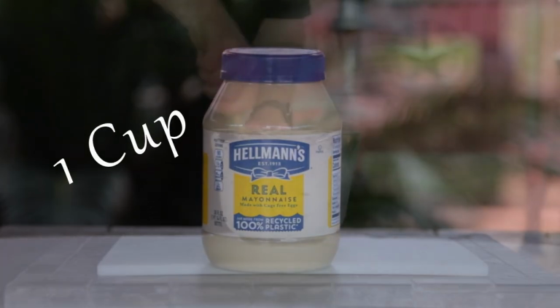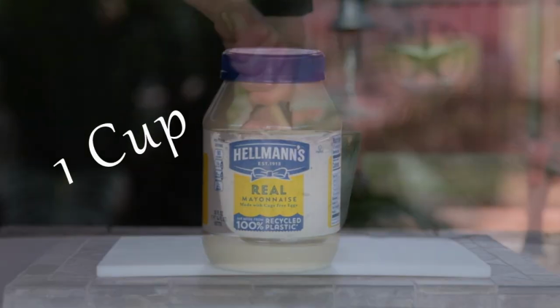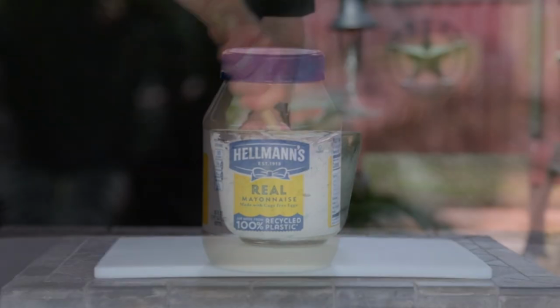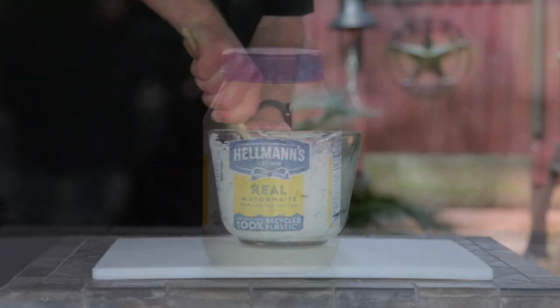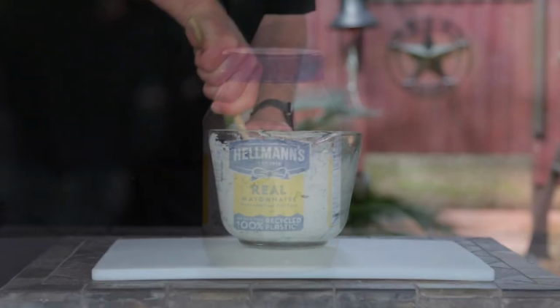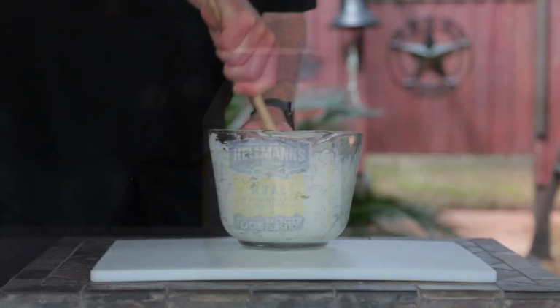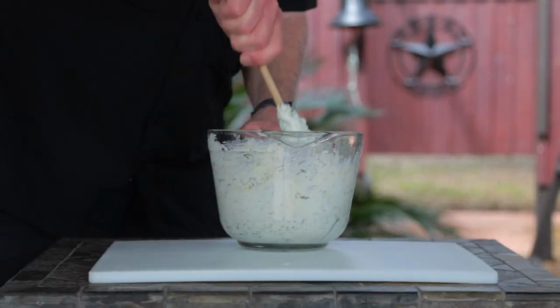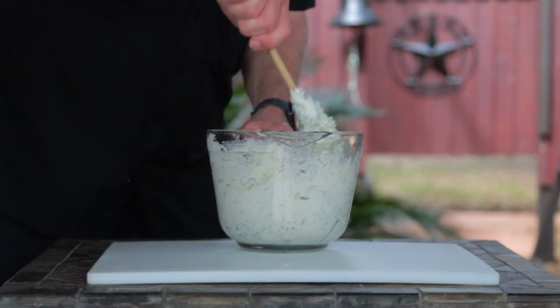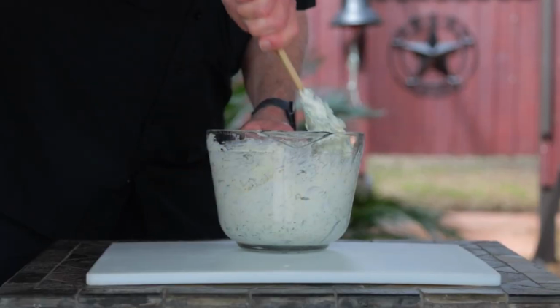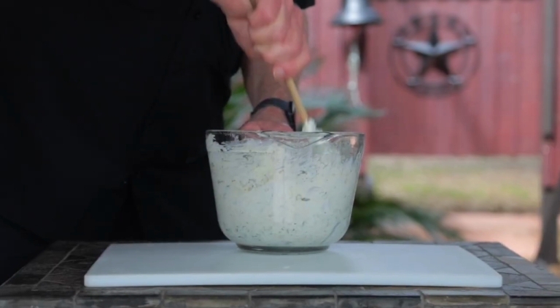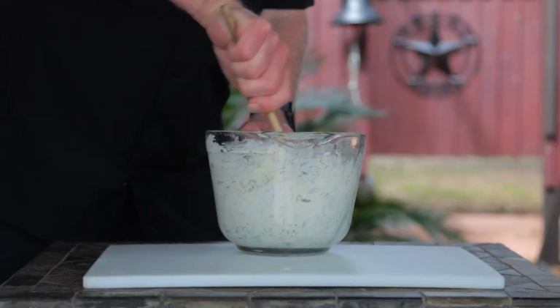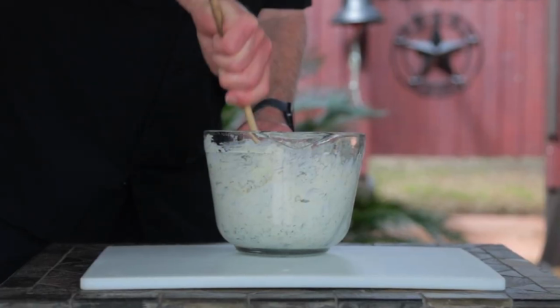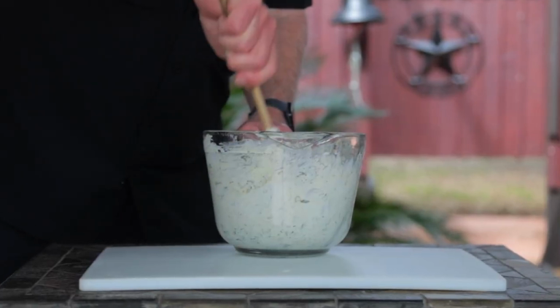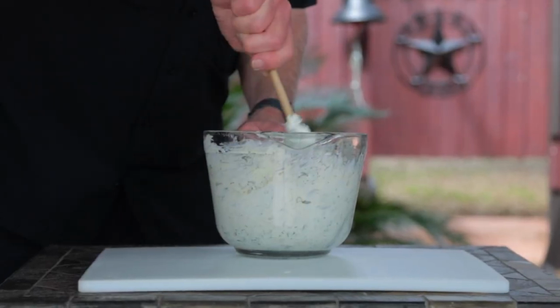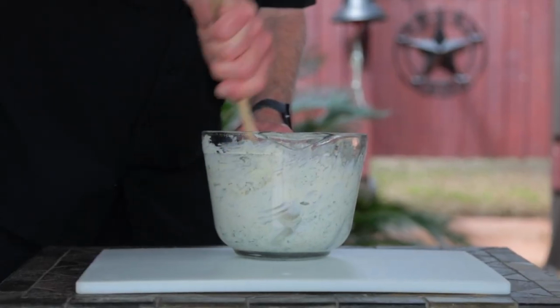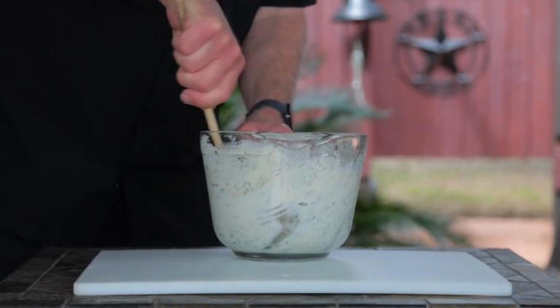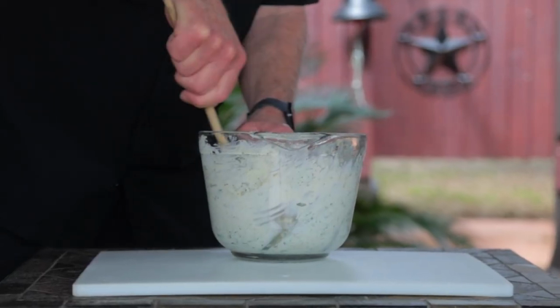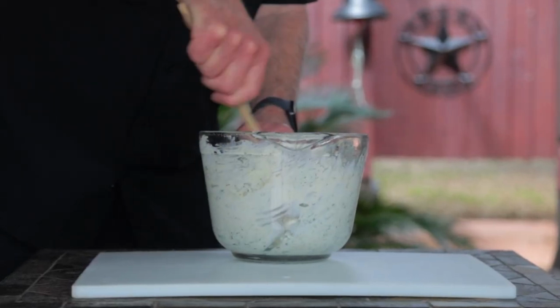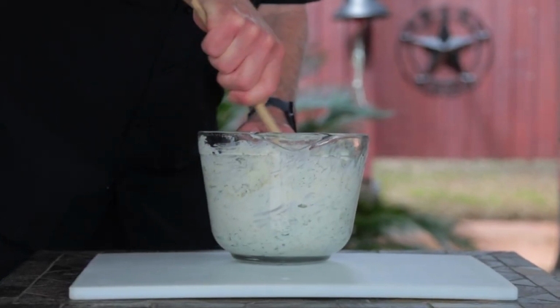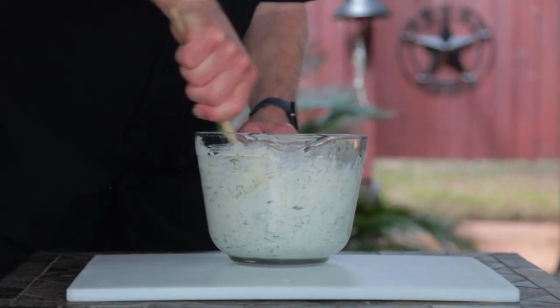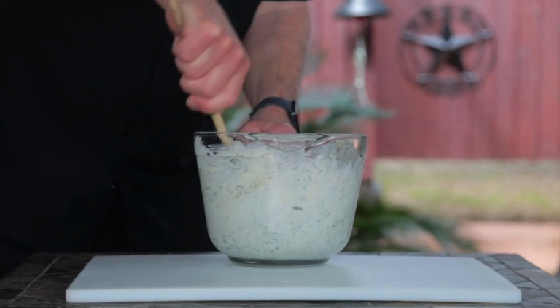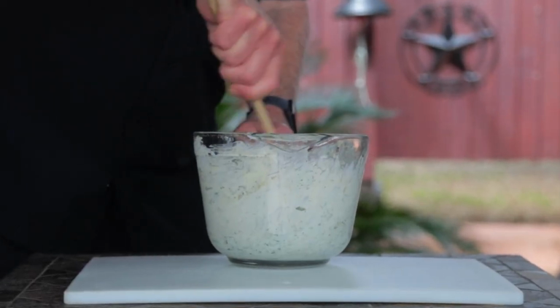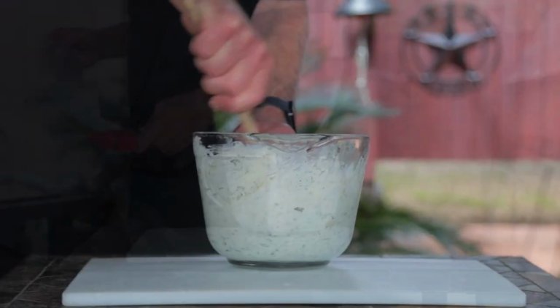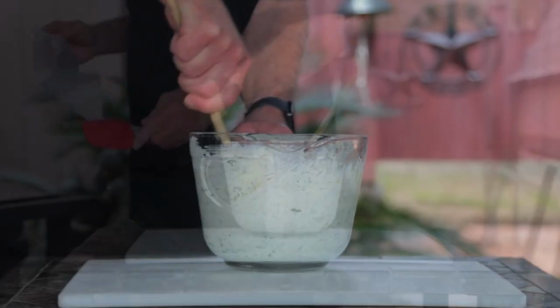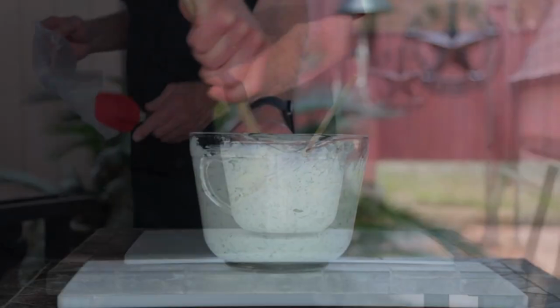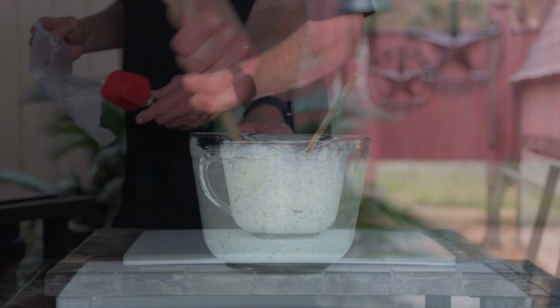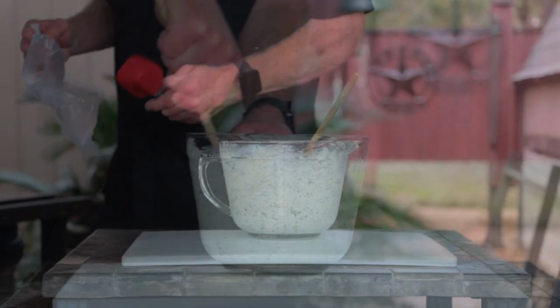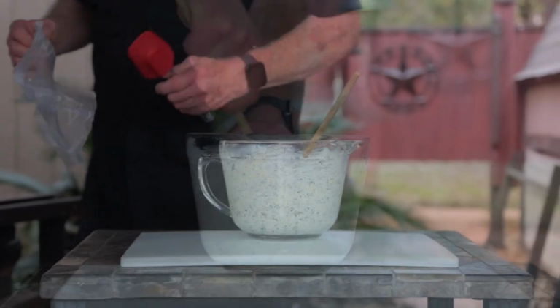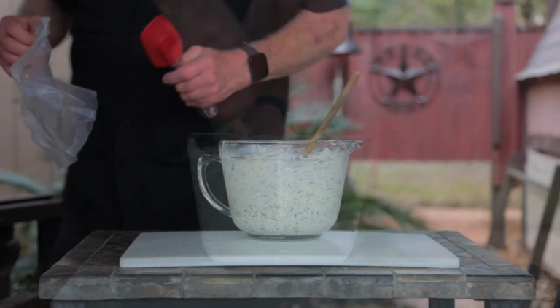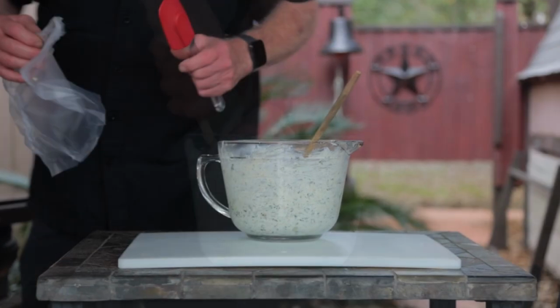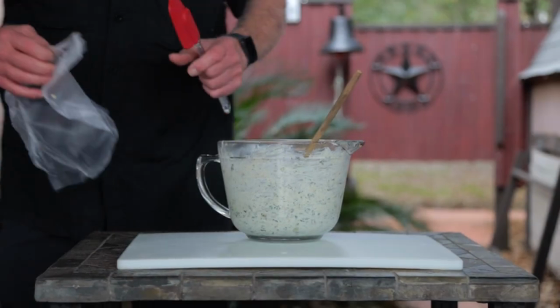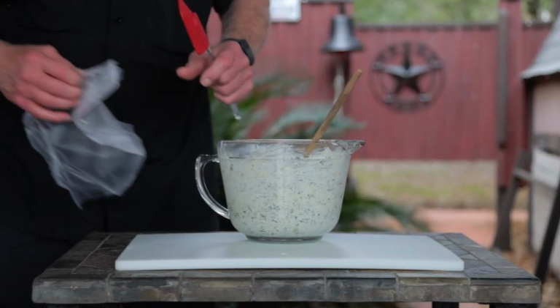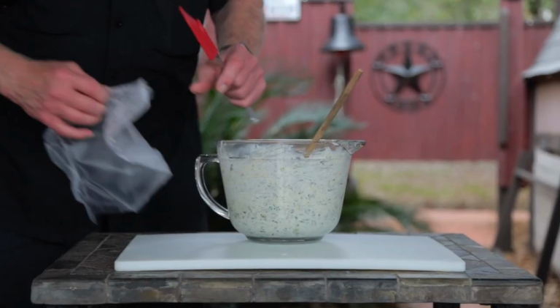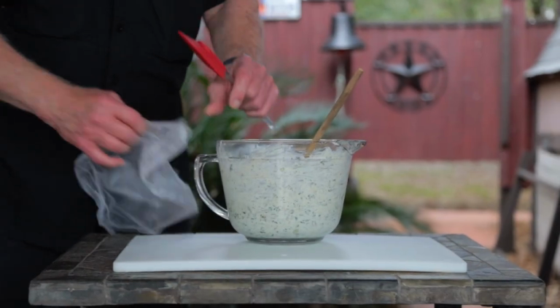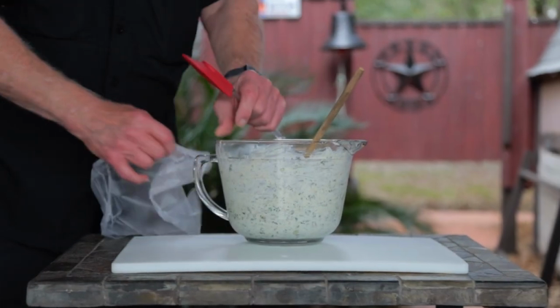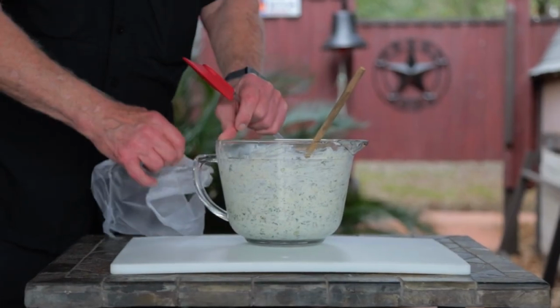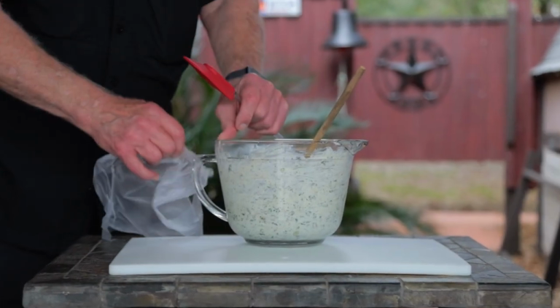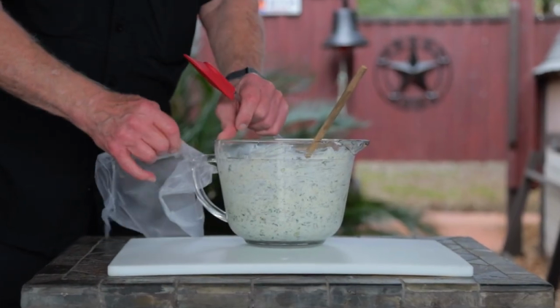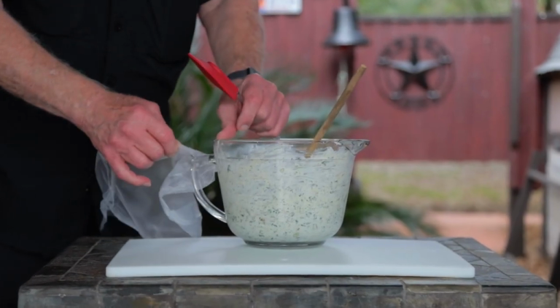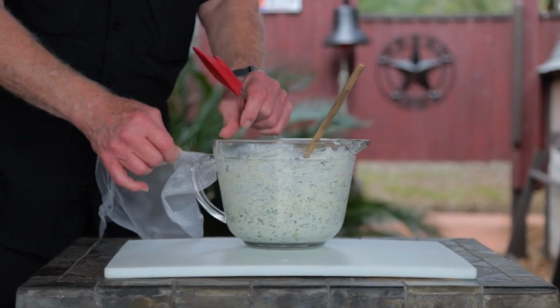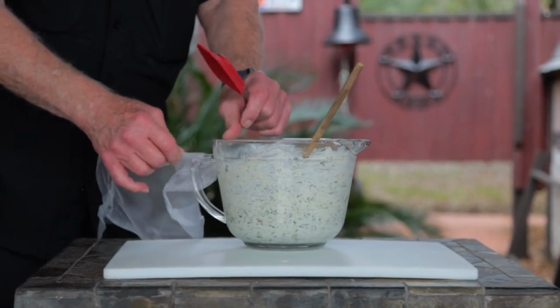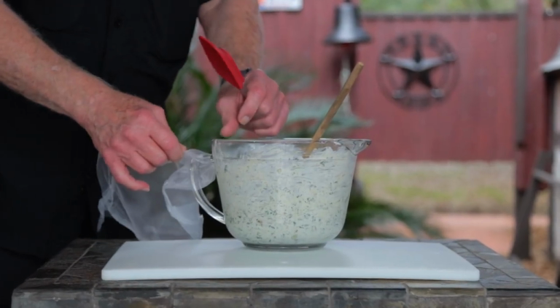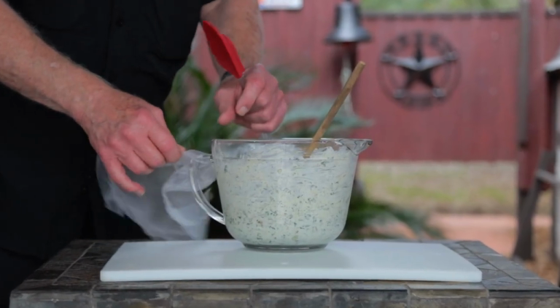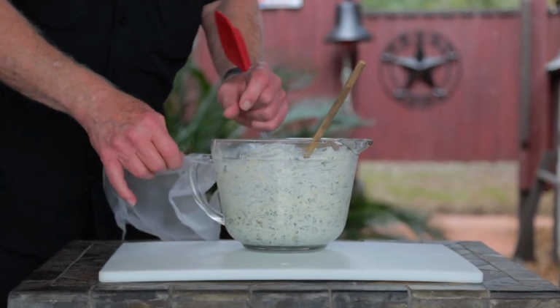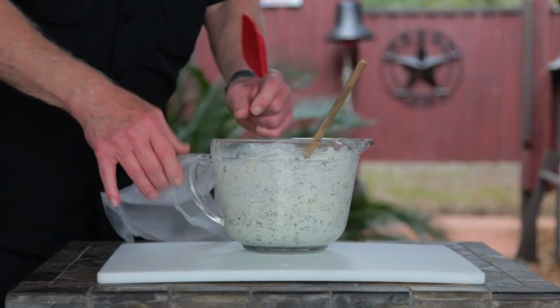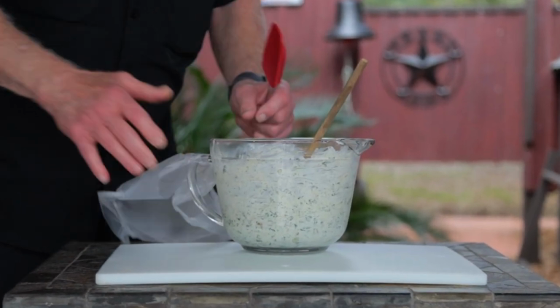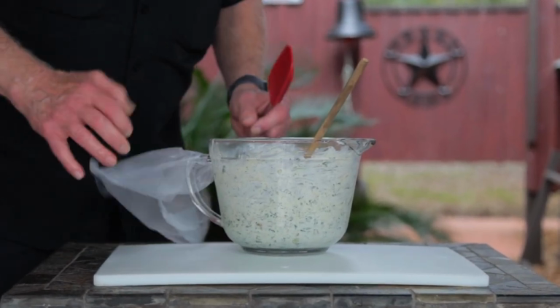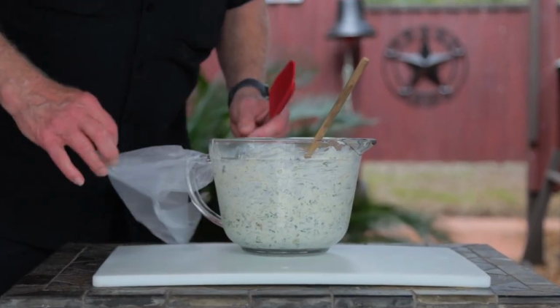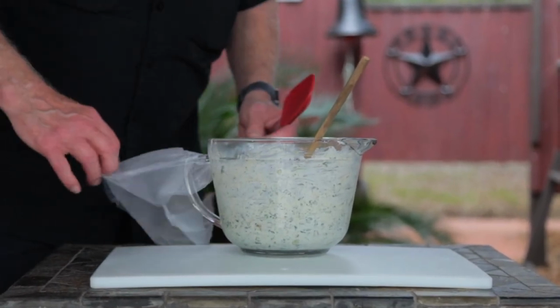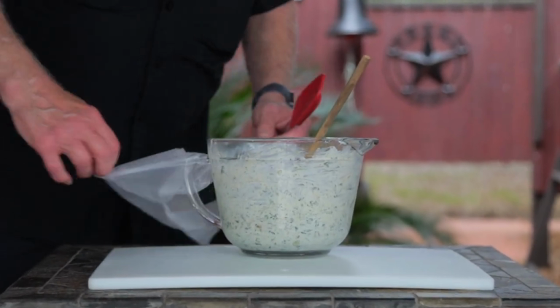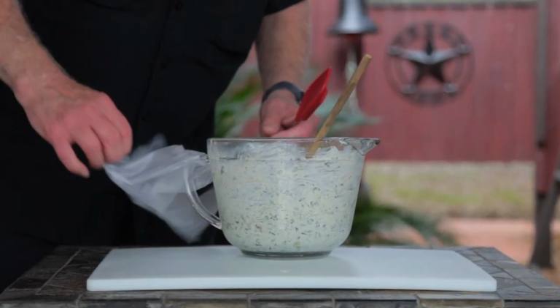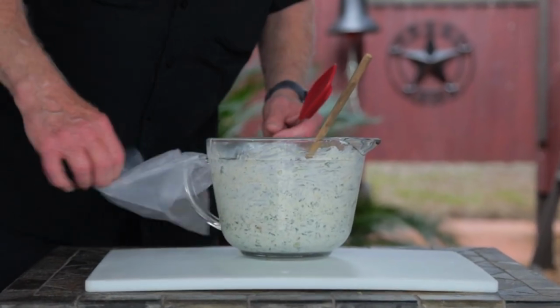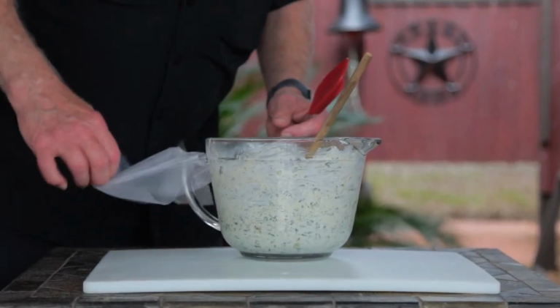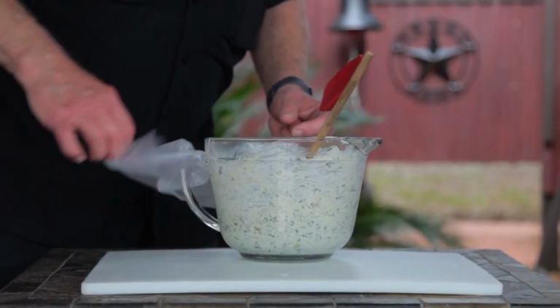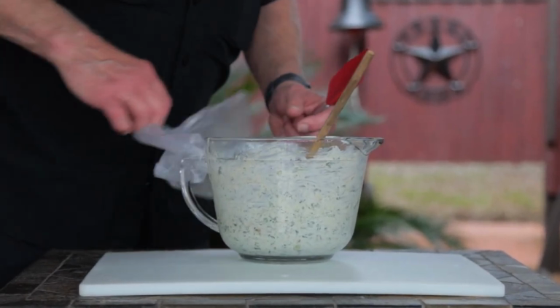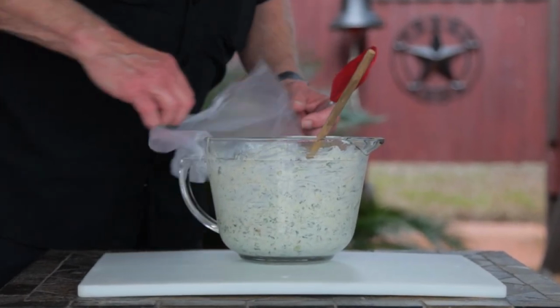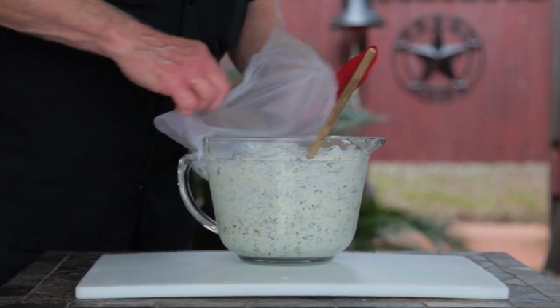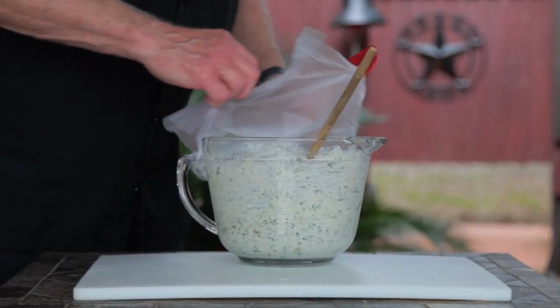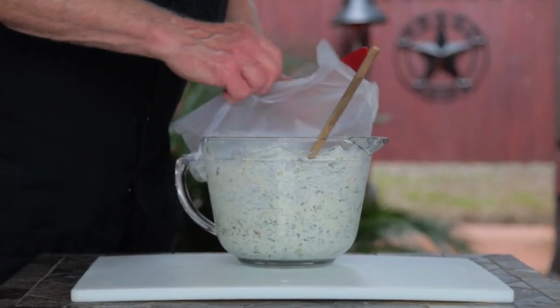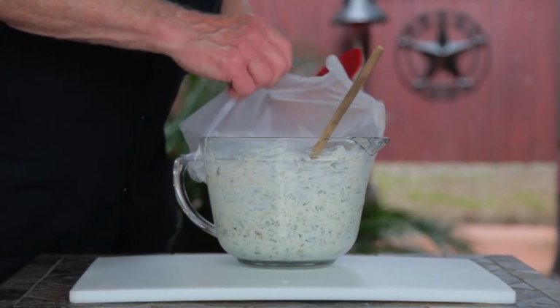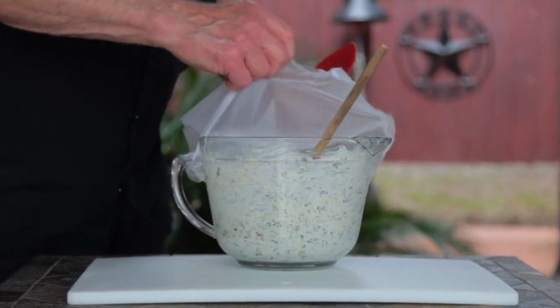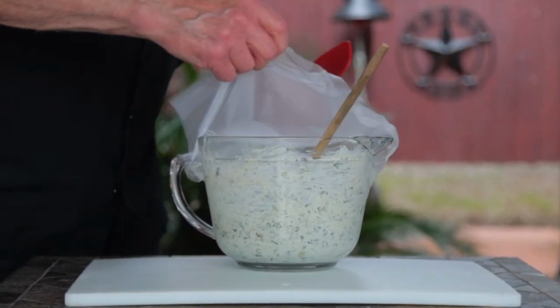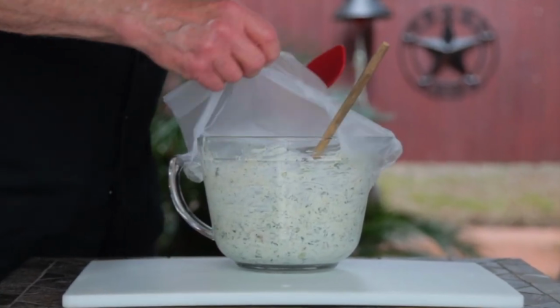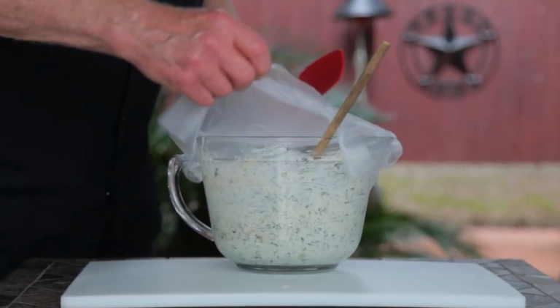Now you know the drill — stir until well mixed. Cover and chill for 2 hours so those flavors have a chance to get acquainted.